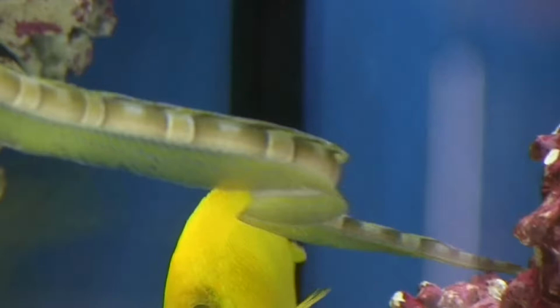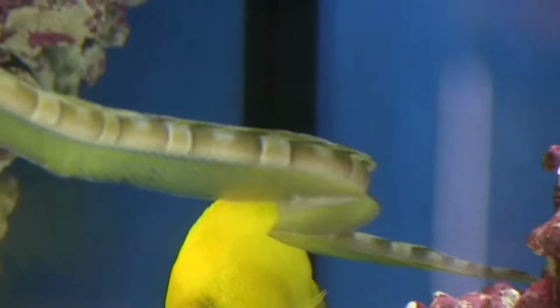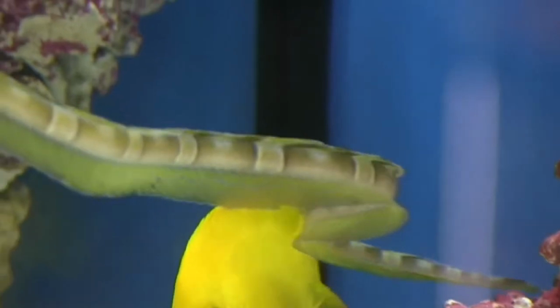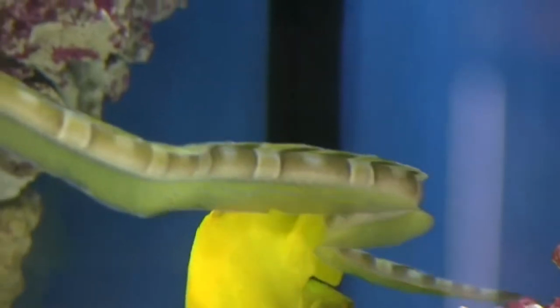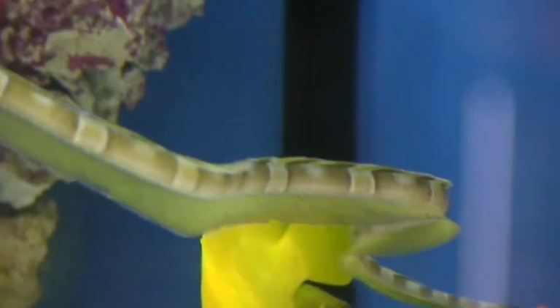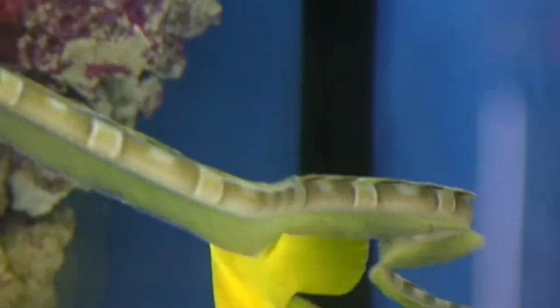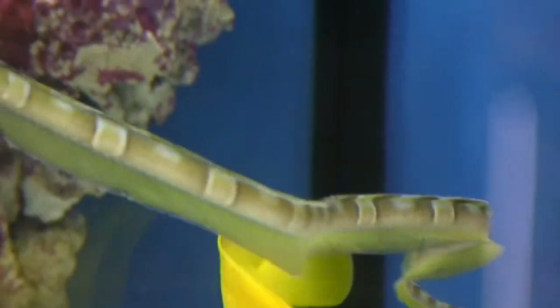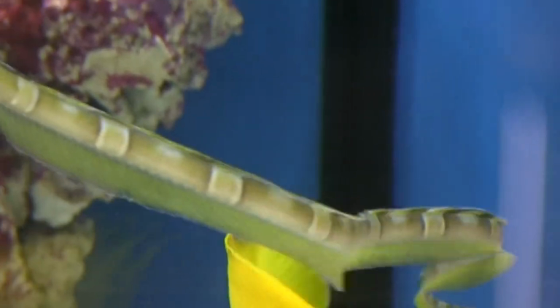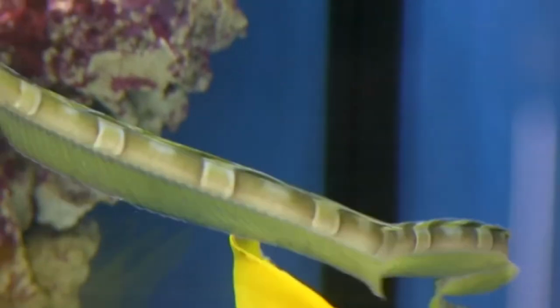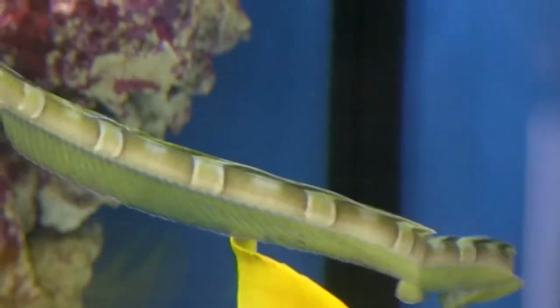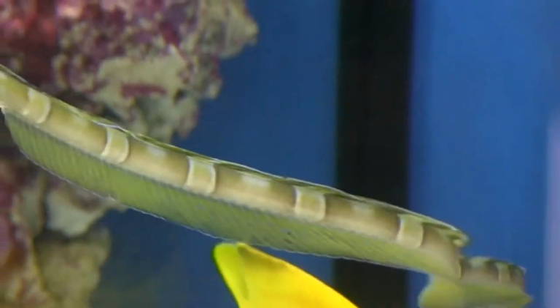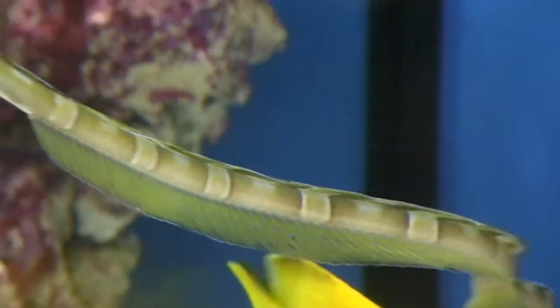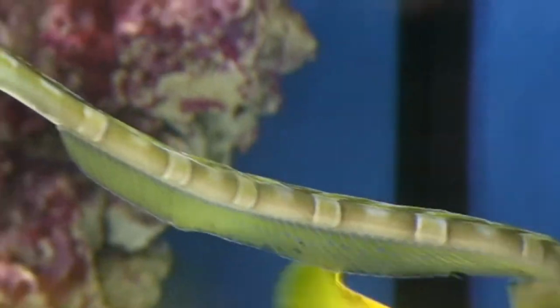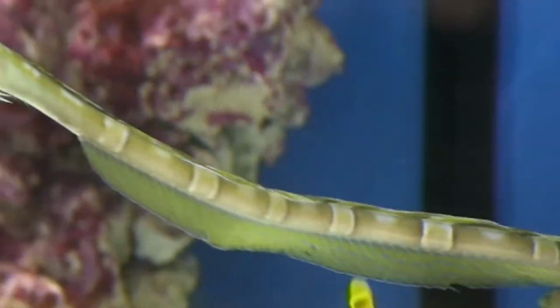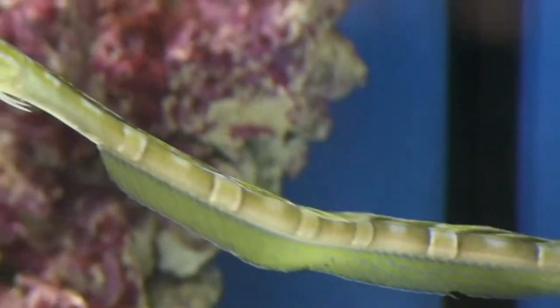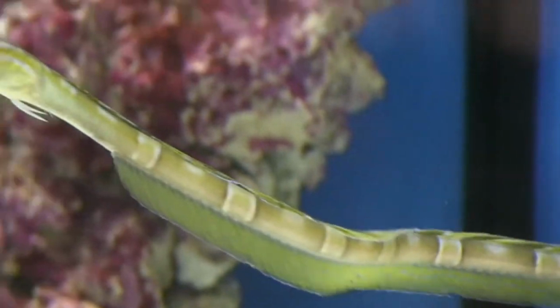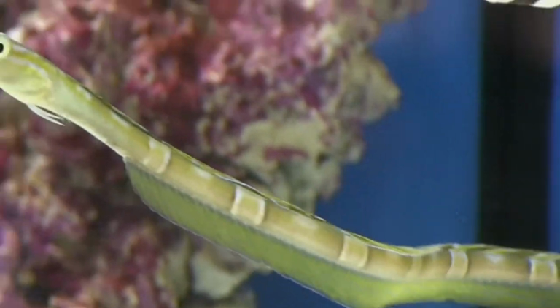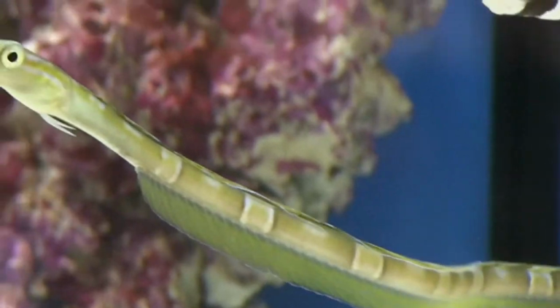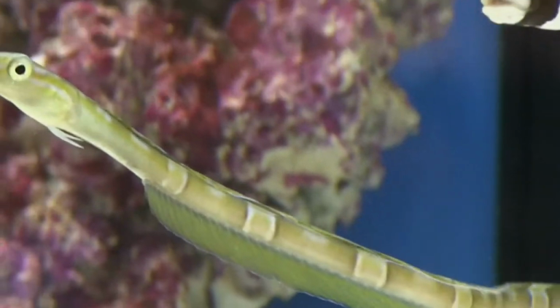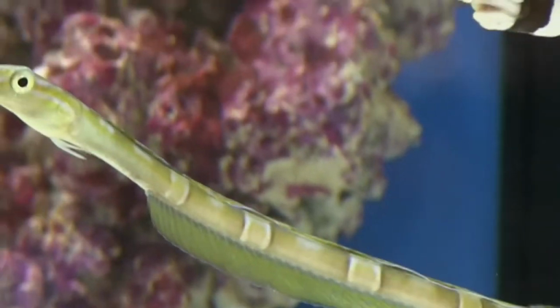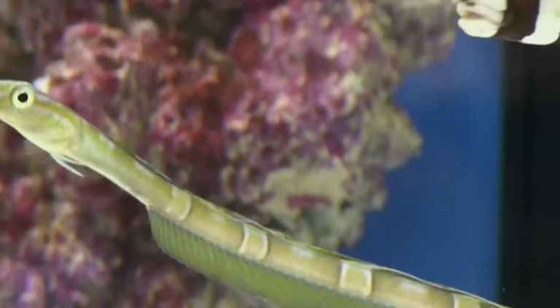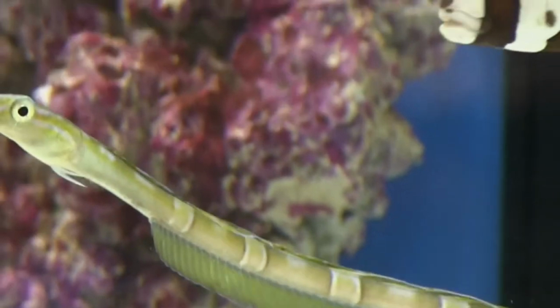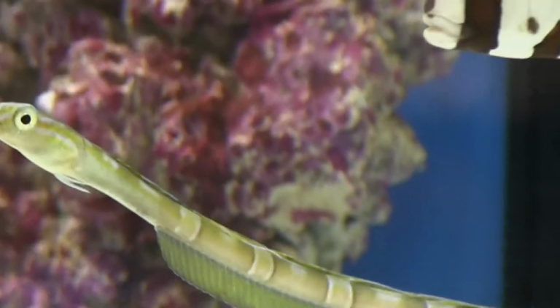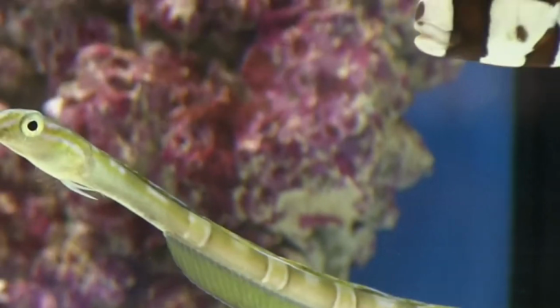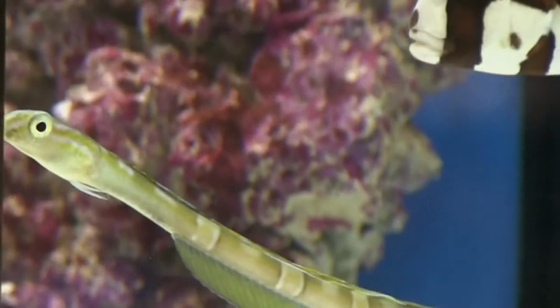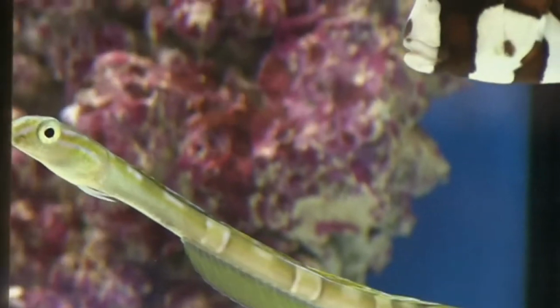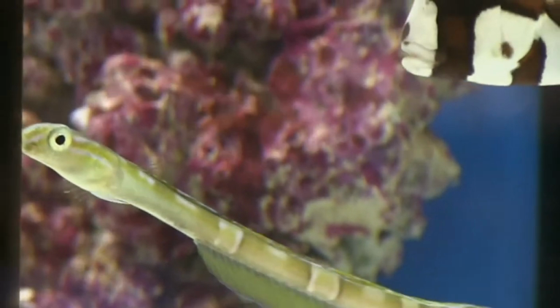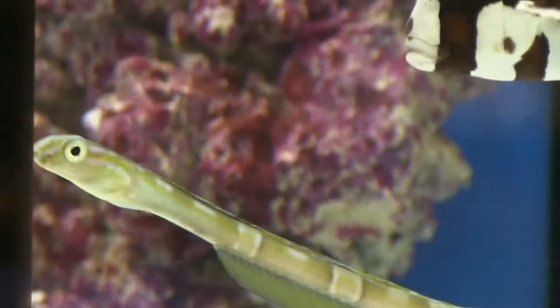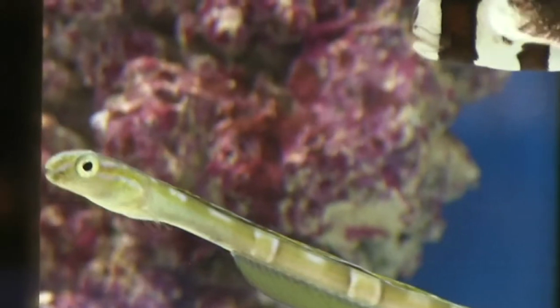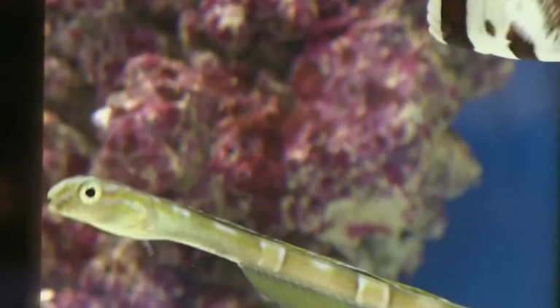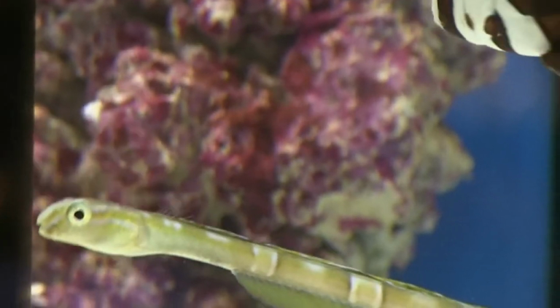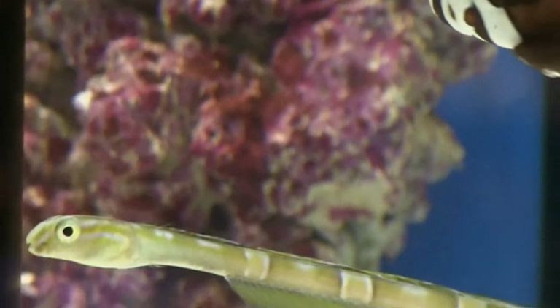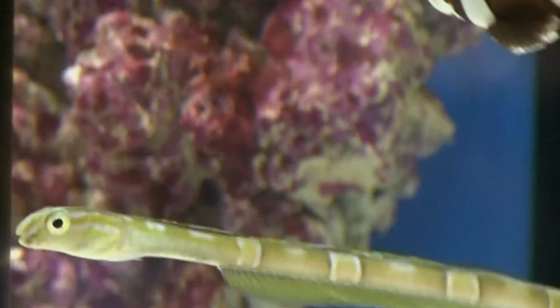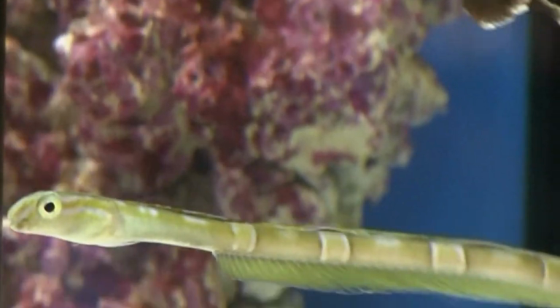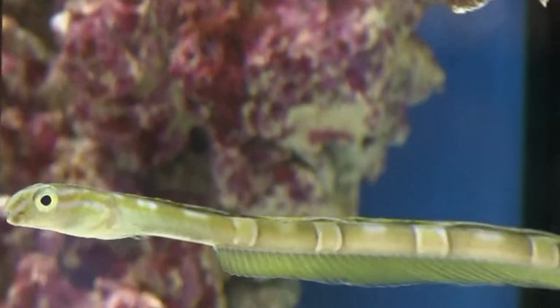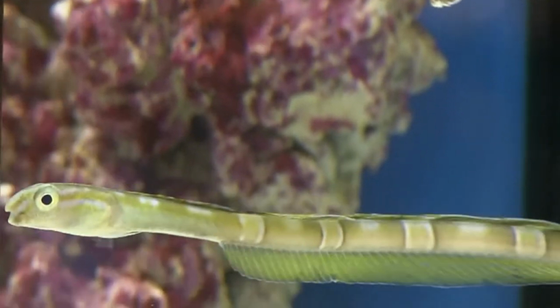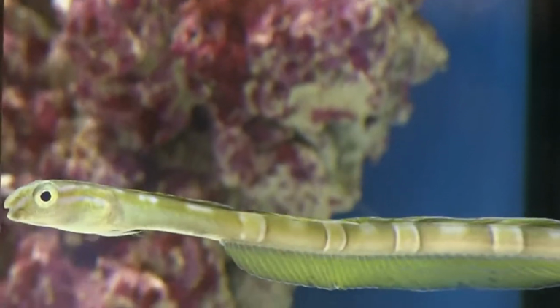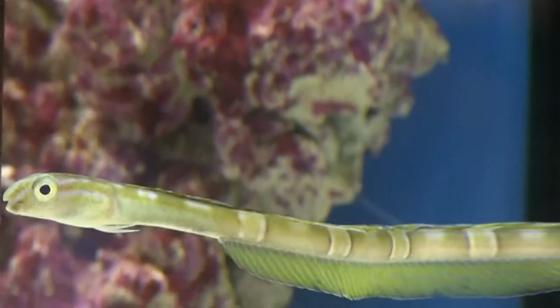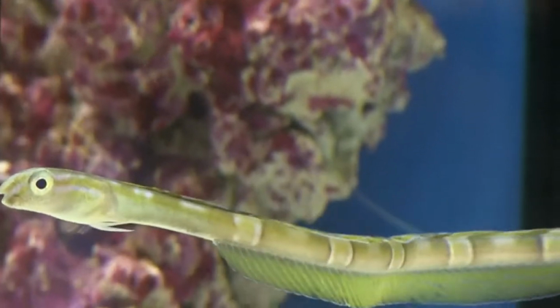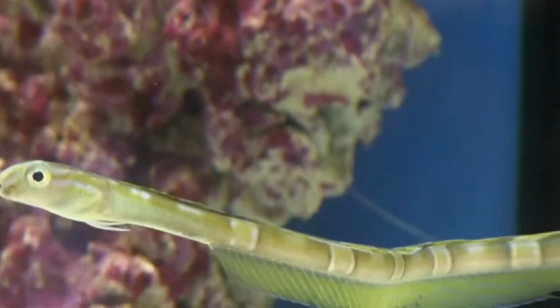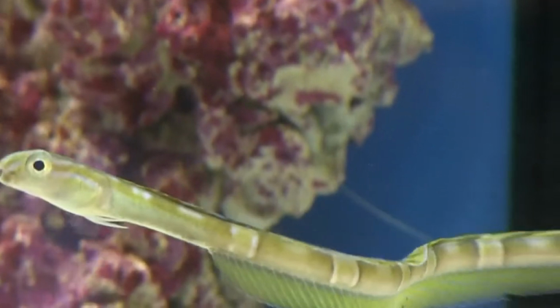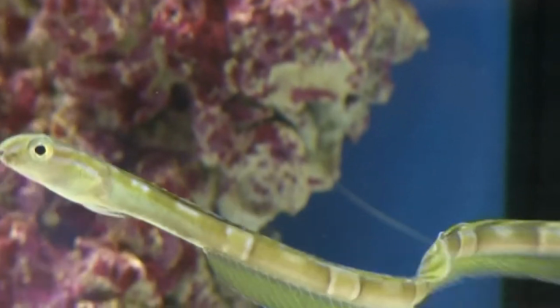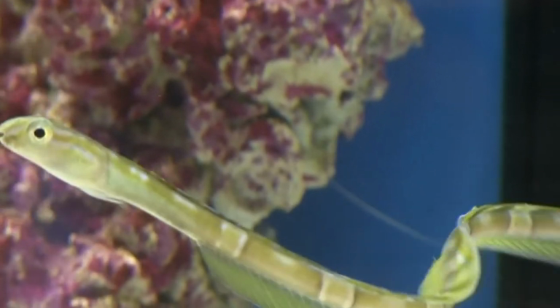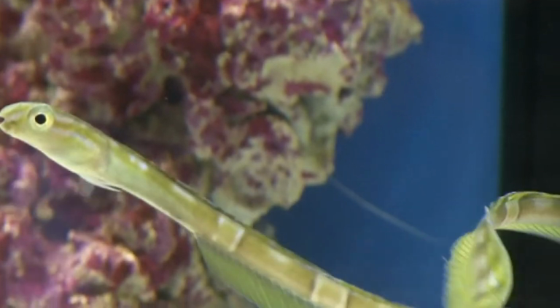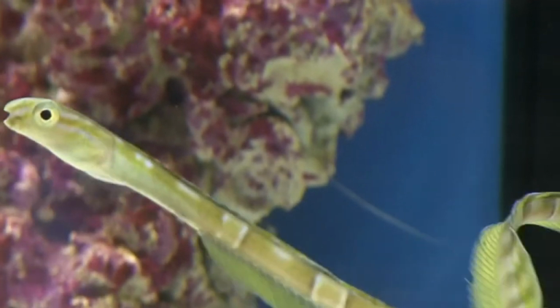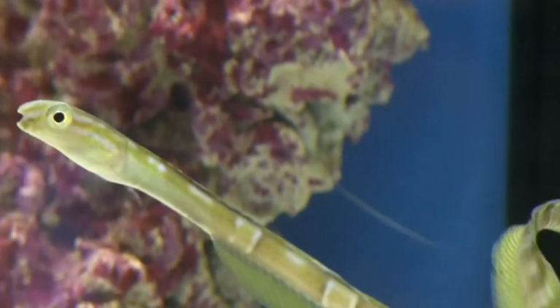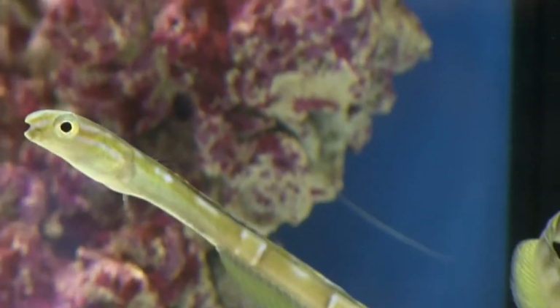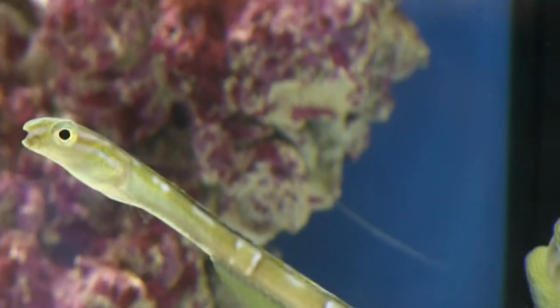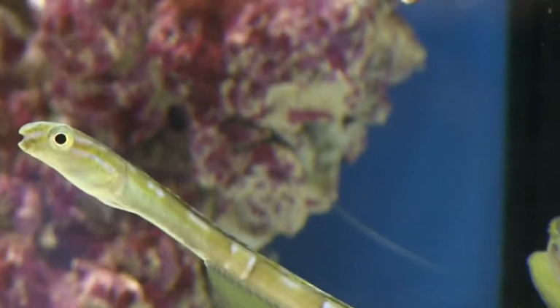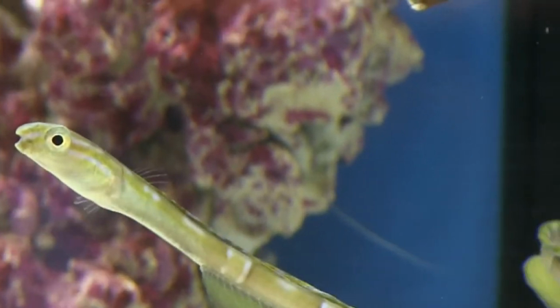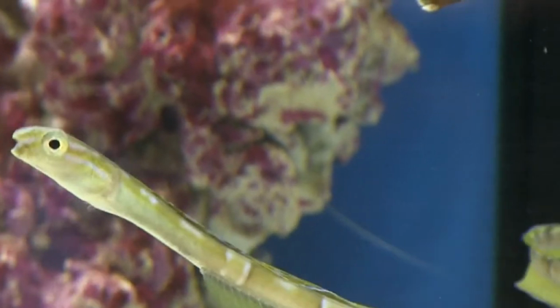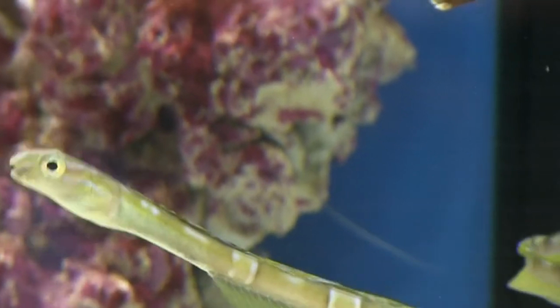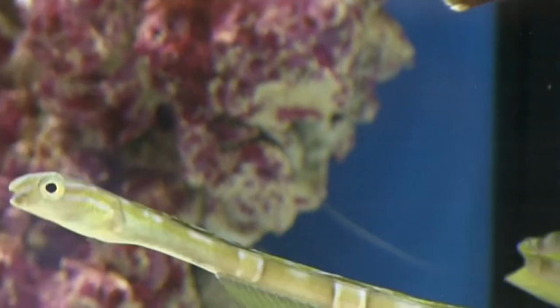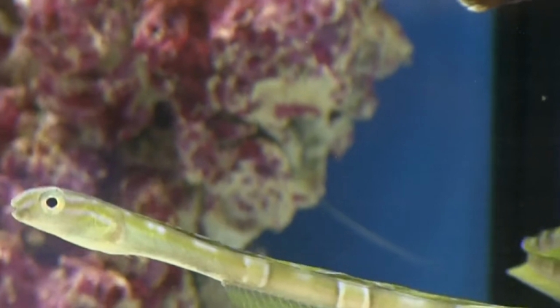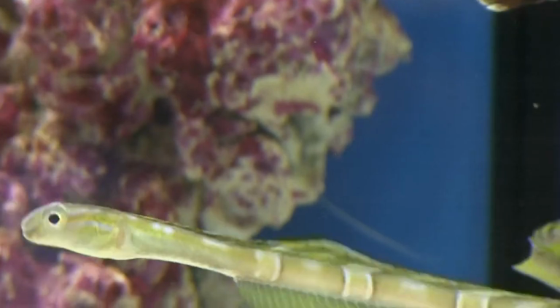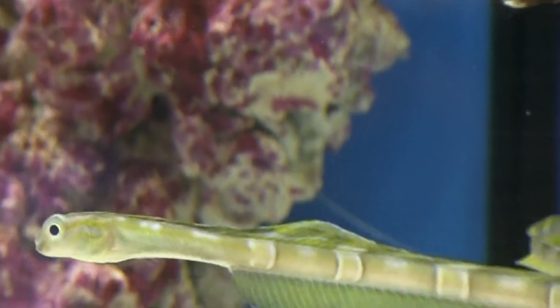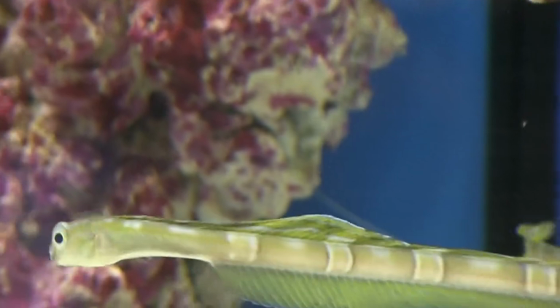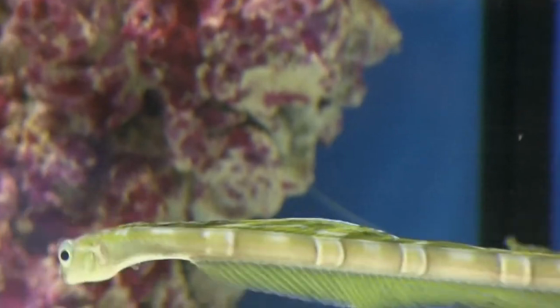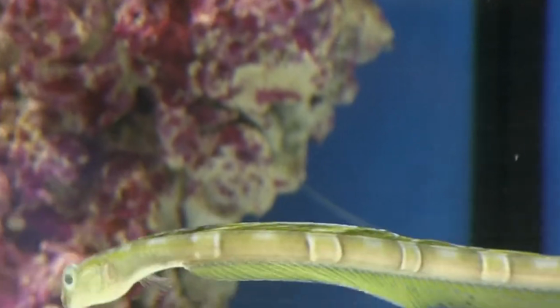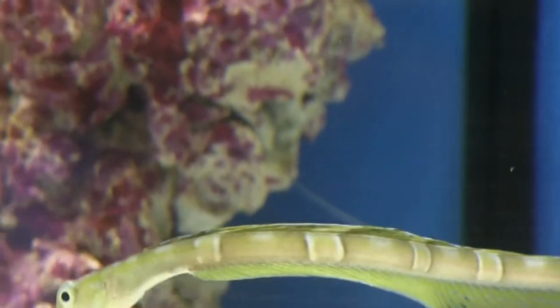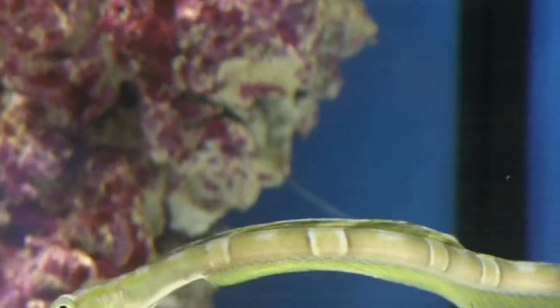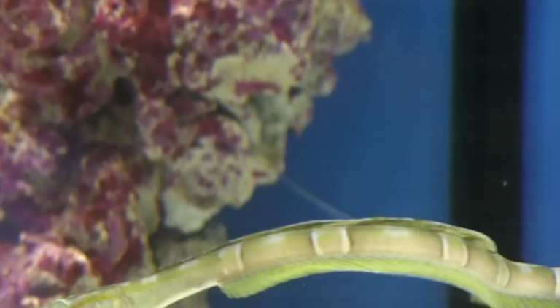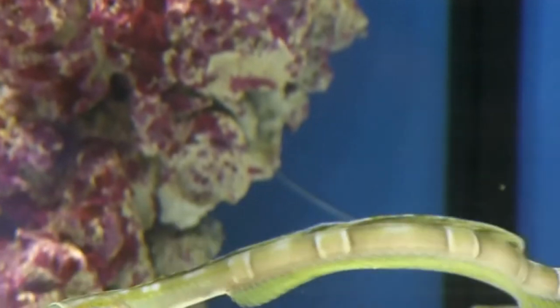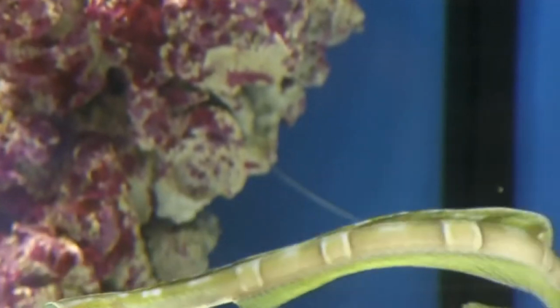Is that an eel? A sea snake? It's neither, but it sure is cool what it is in this FinCast.